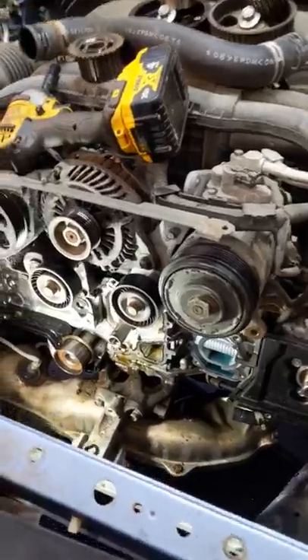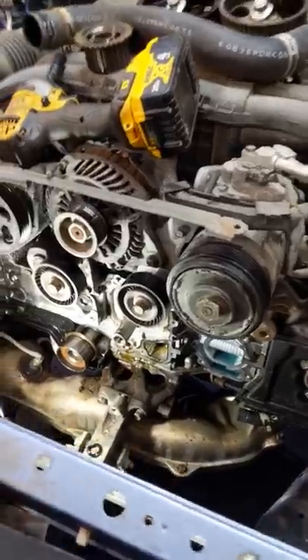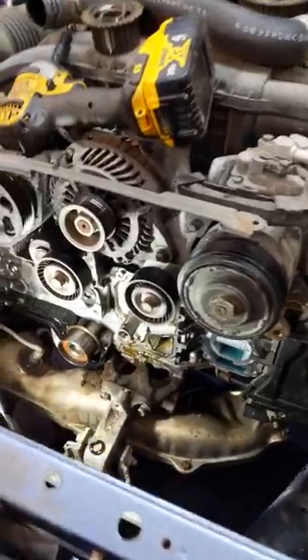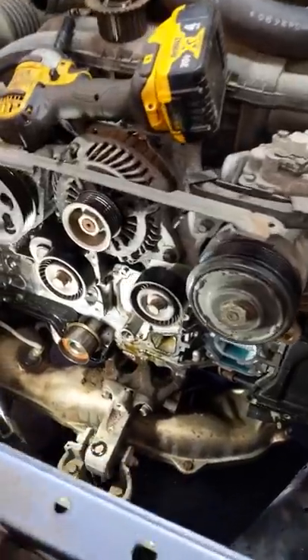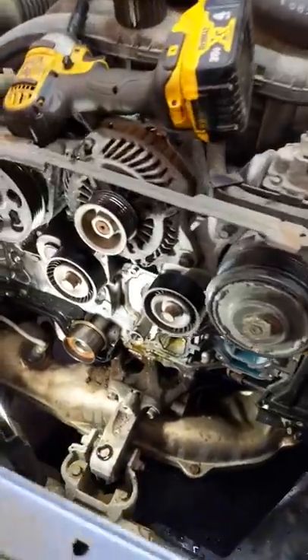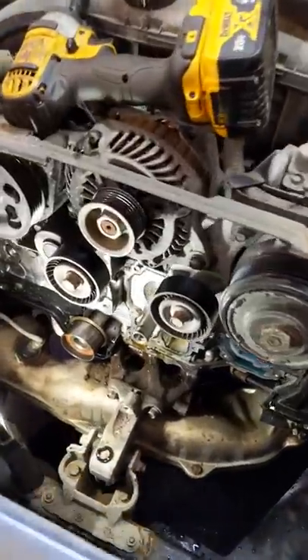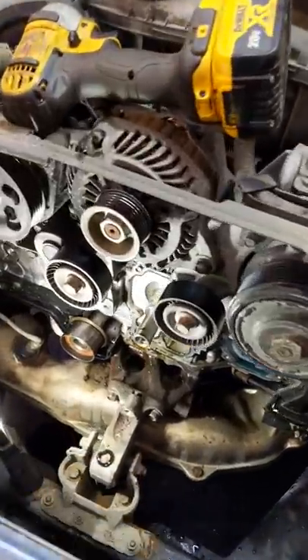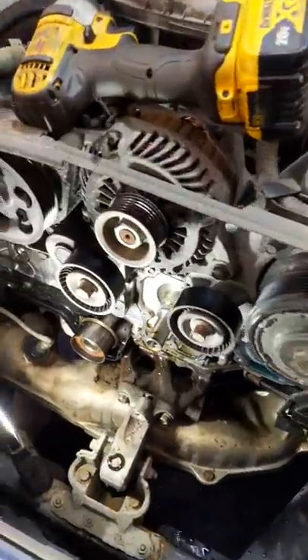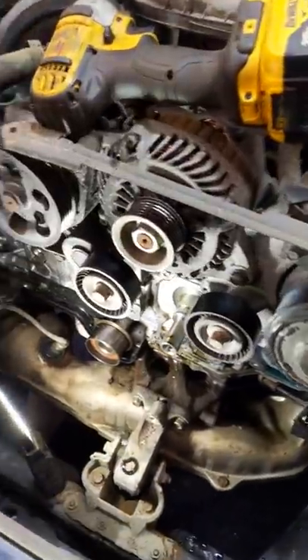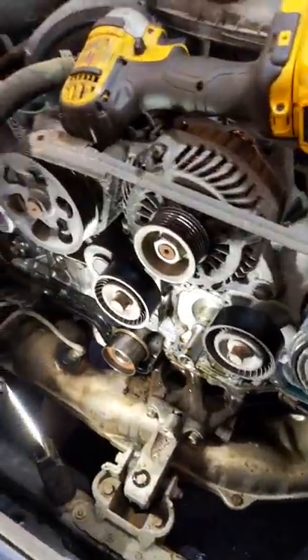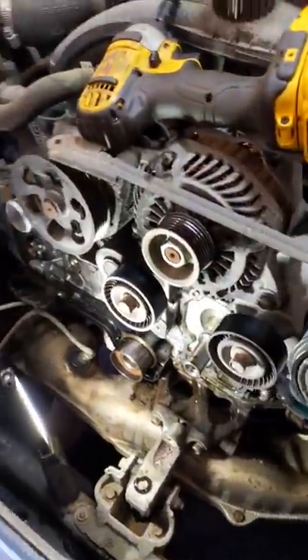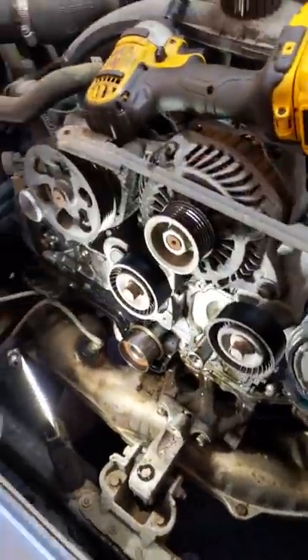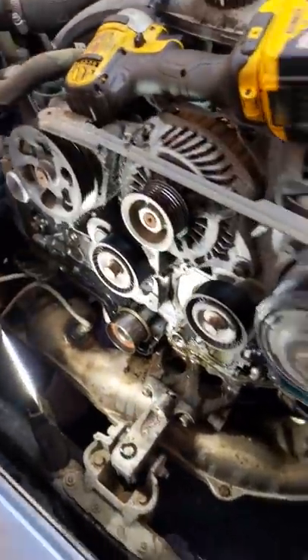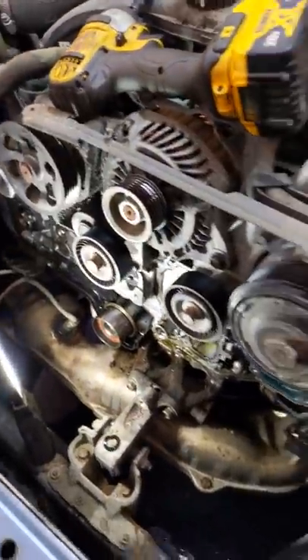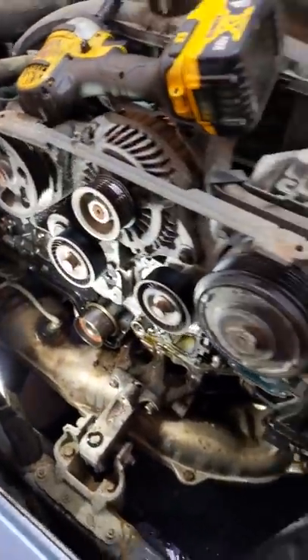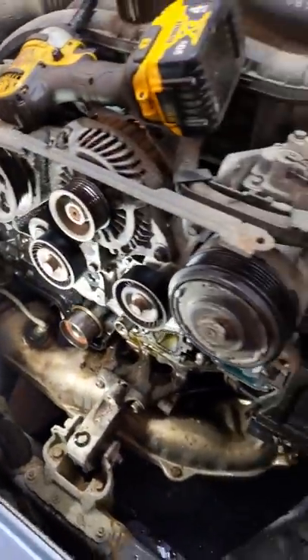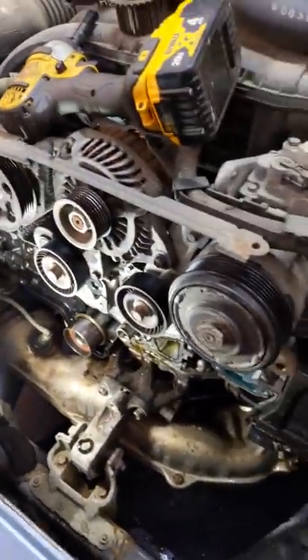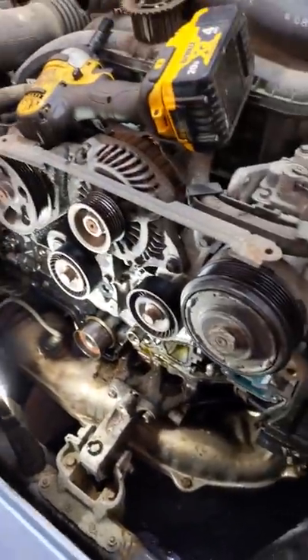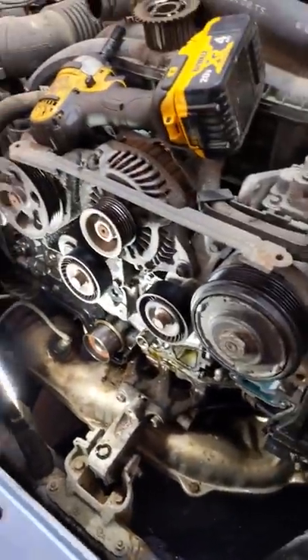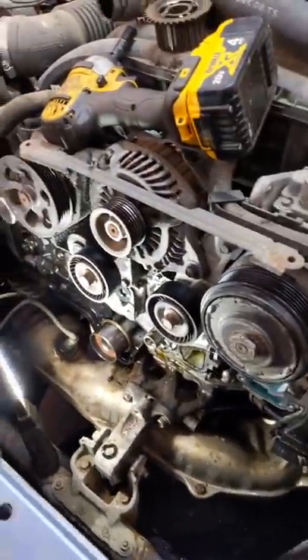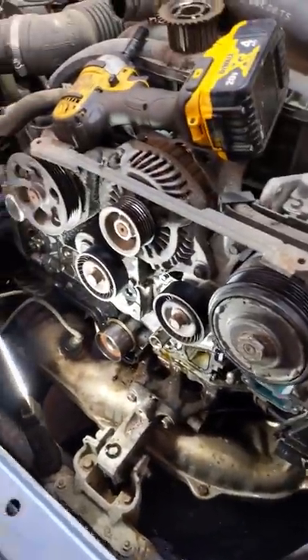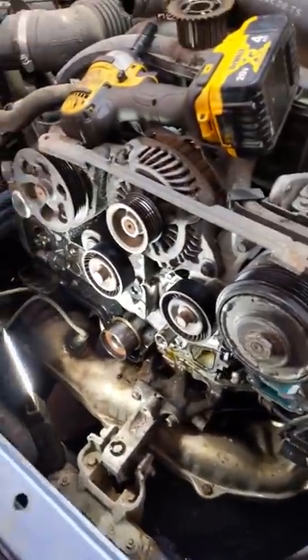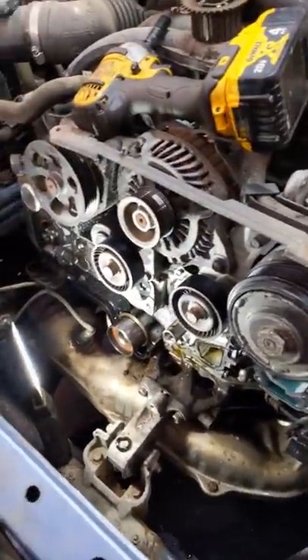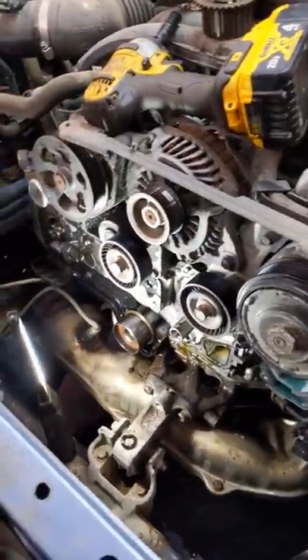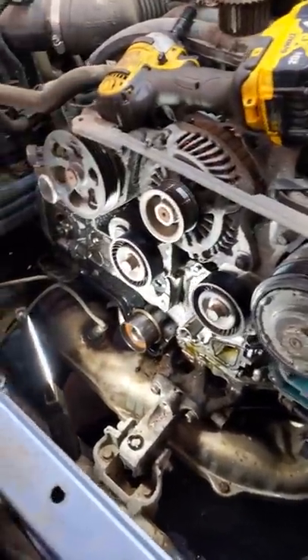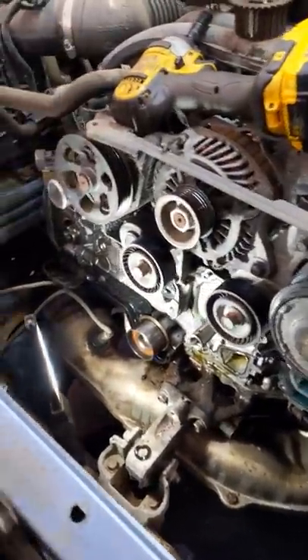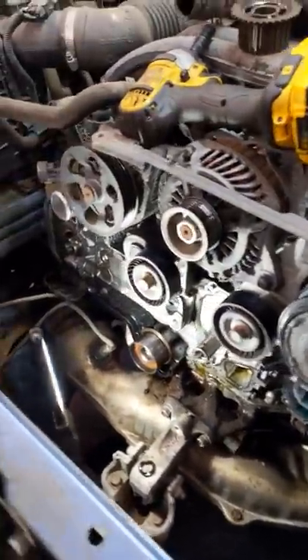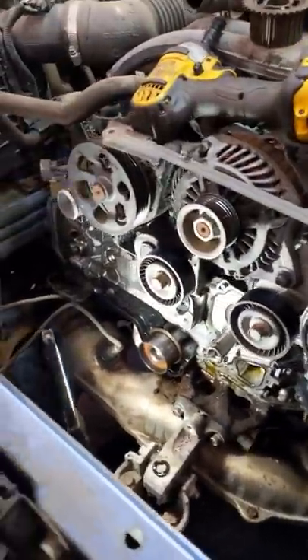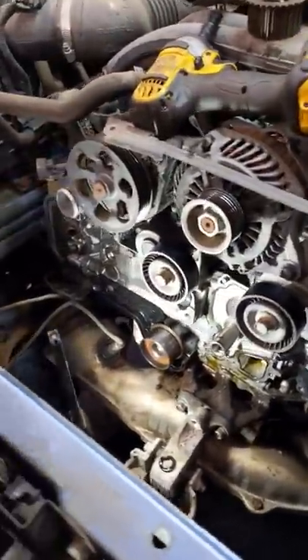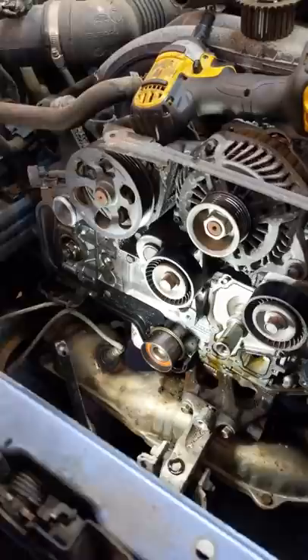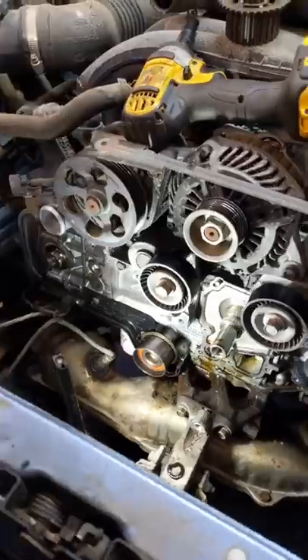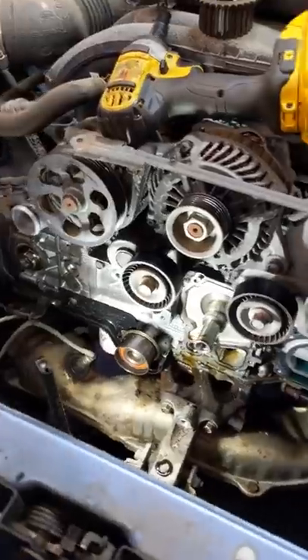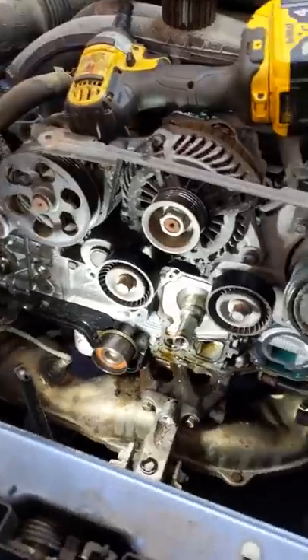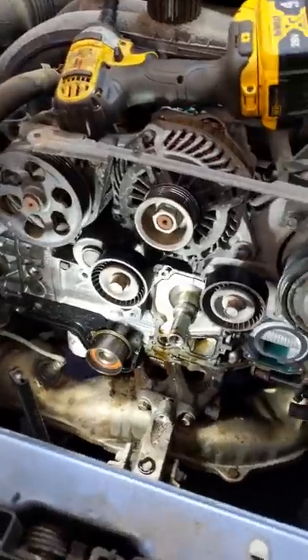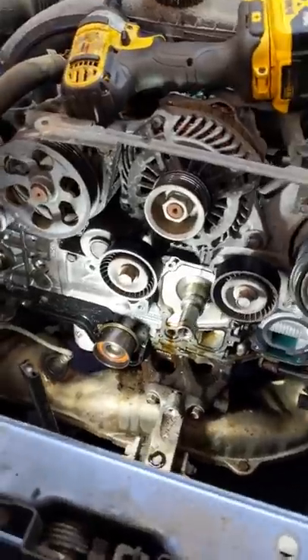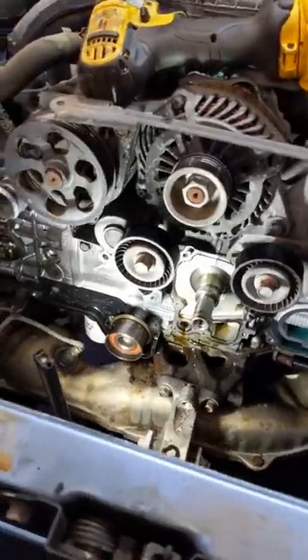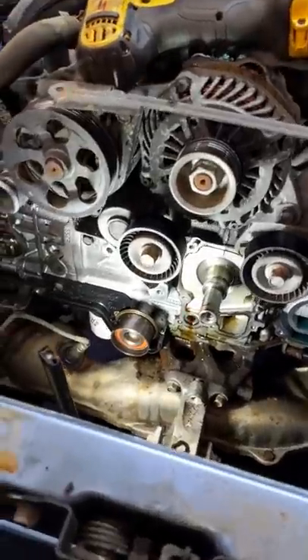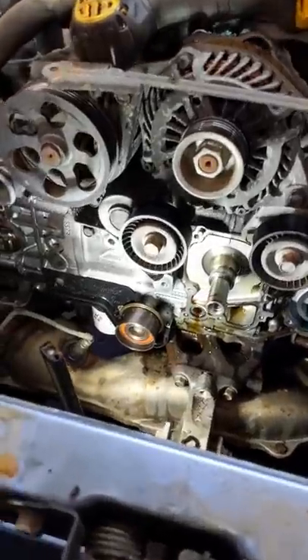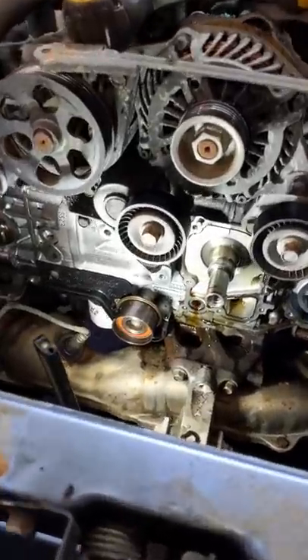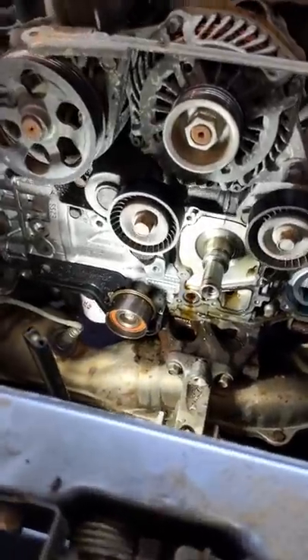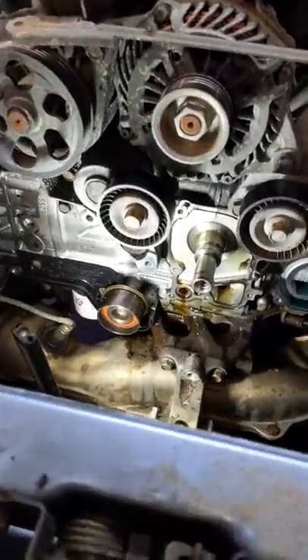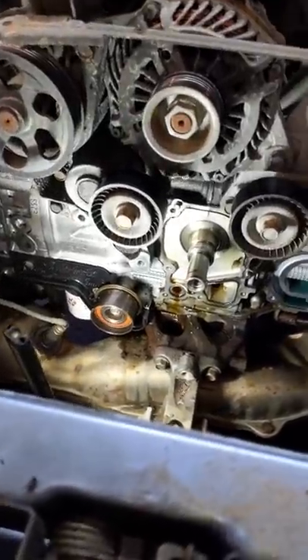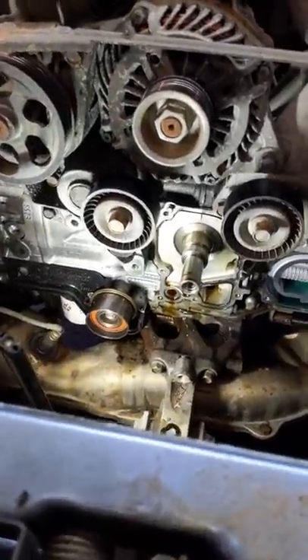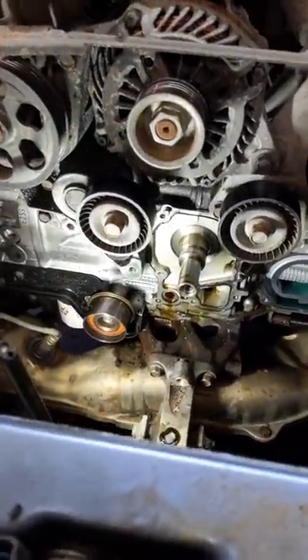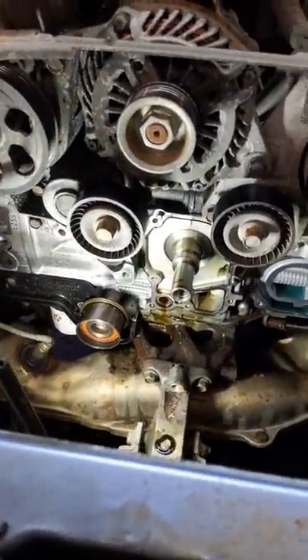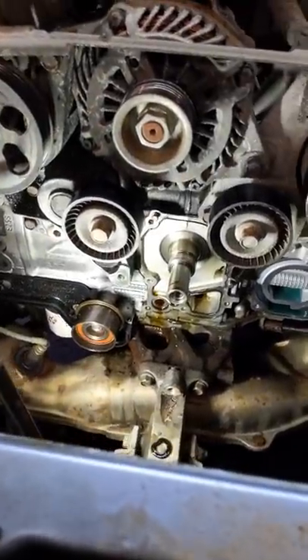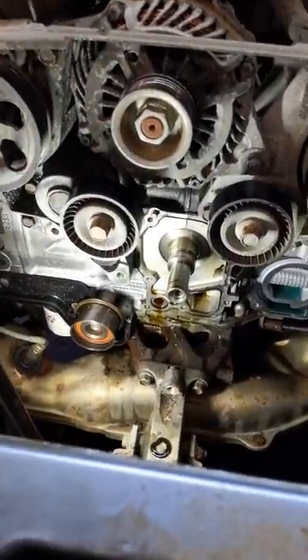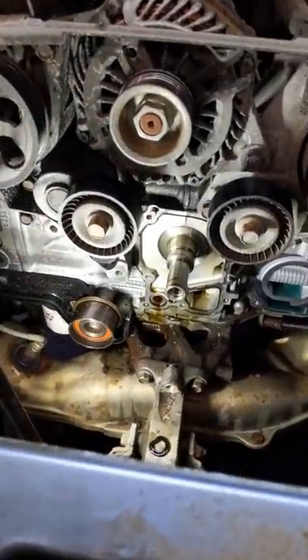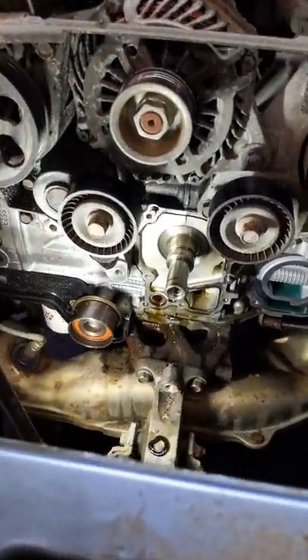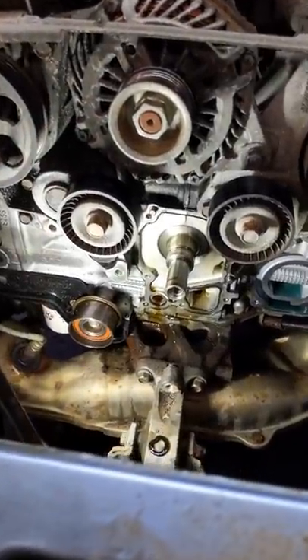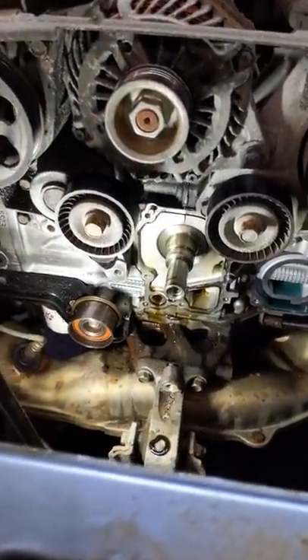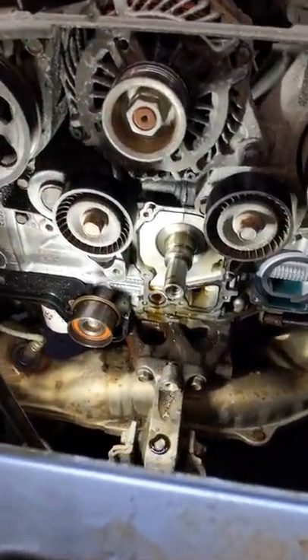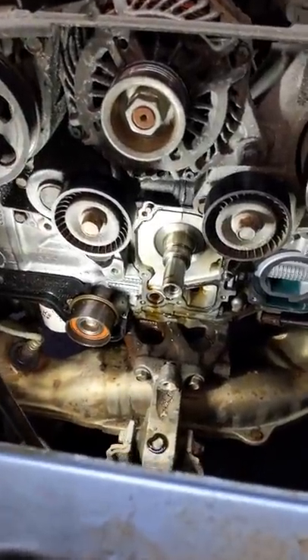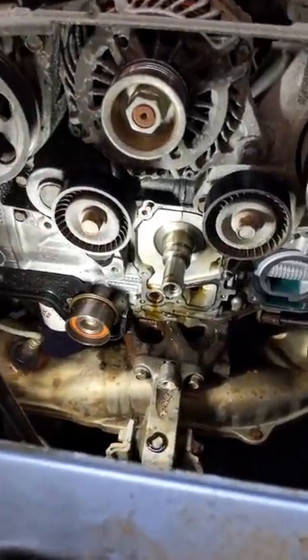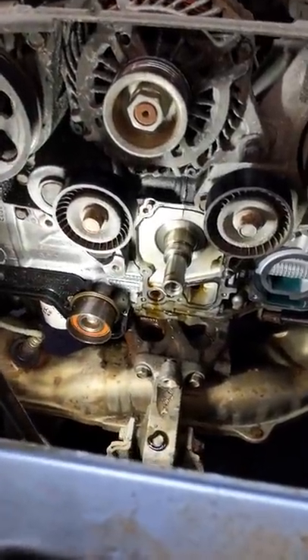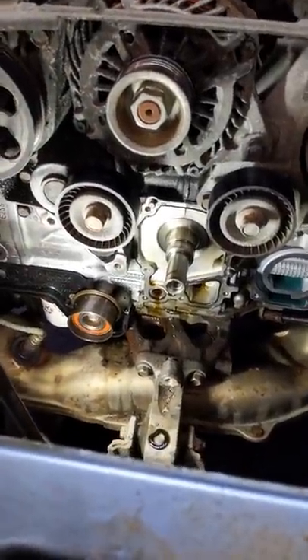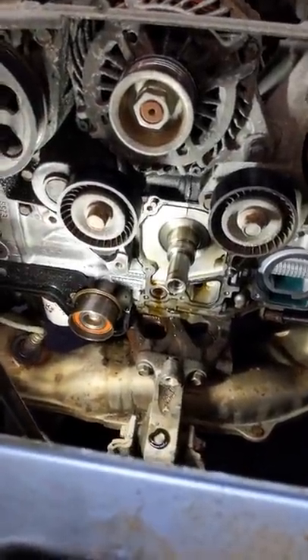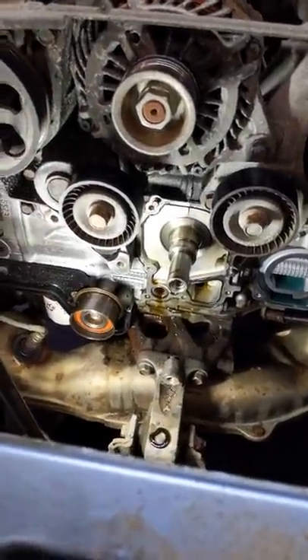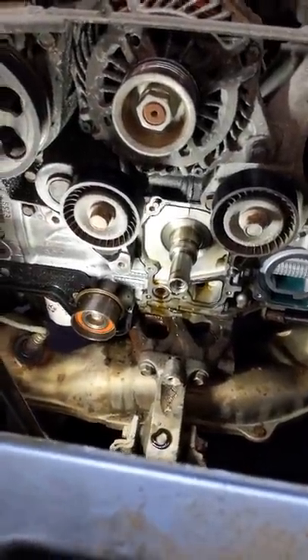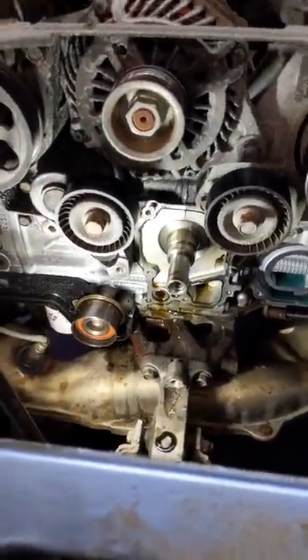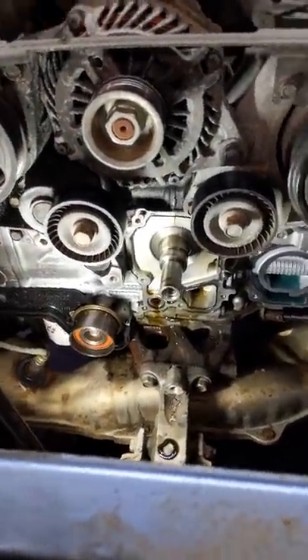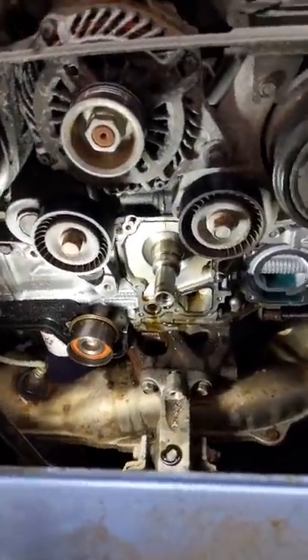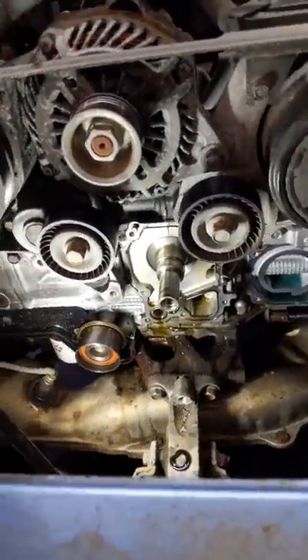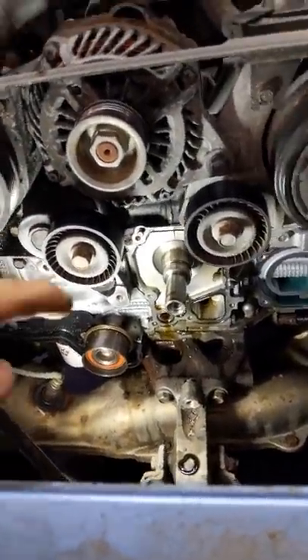Free Tip Friday here for you folks. A 2011 Subaru came in with a complaint of an oil leak — and it's not the head gaskets, if you can imagine that.